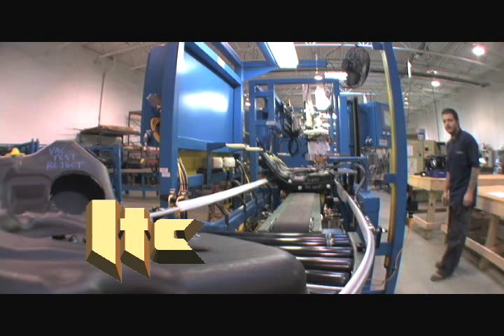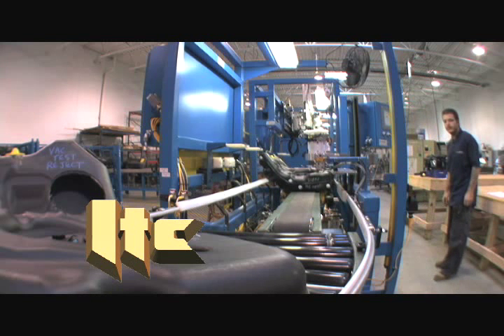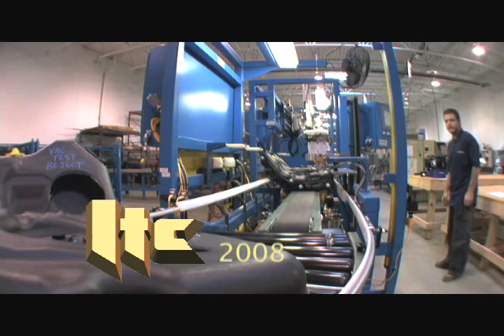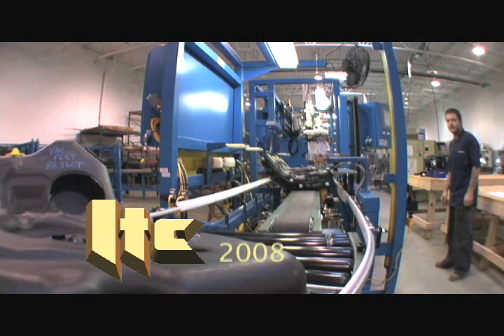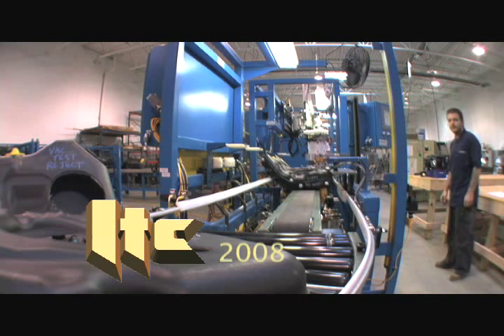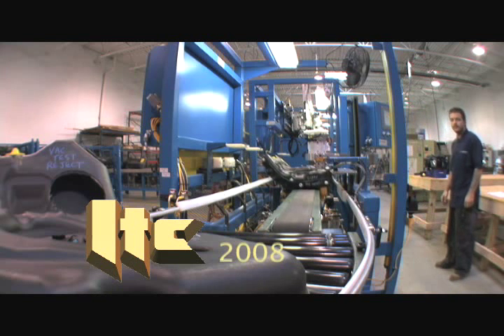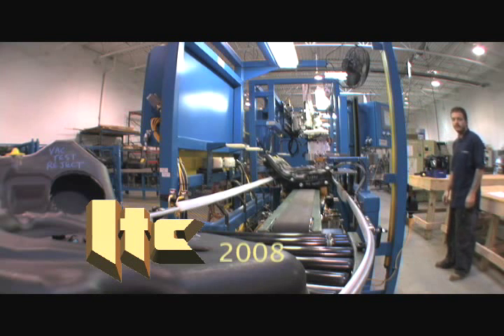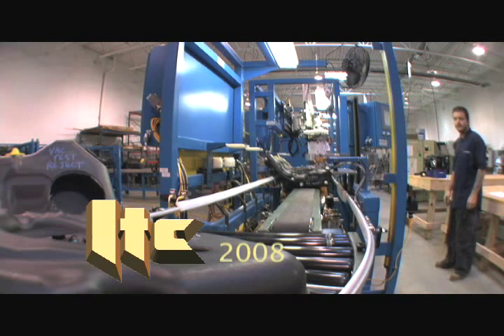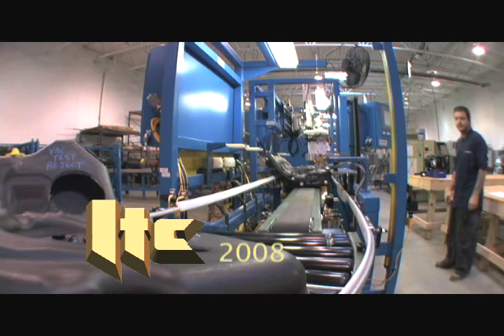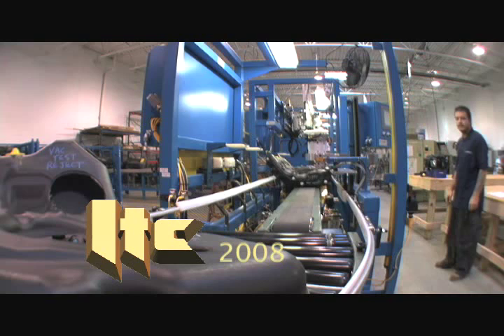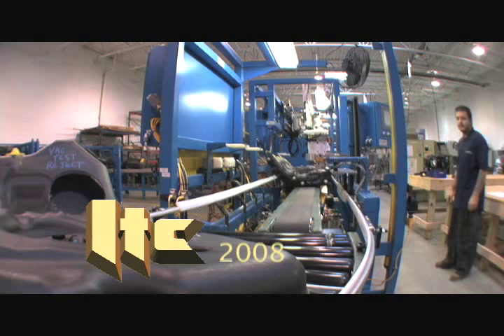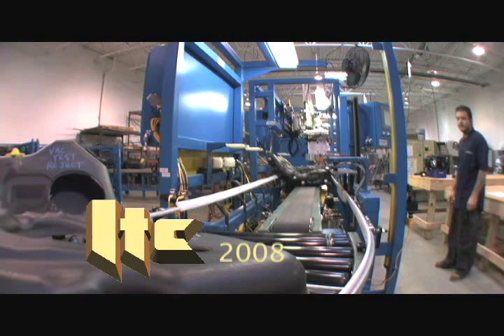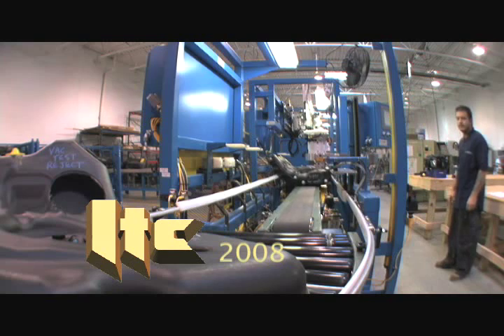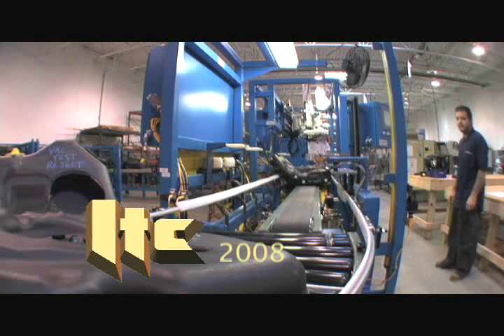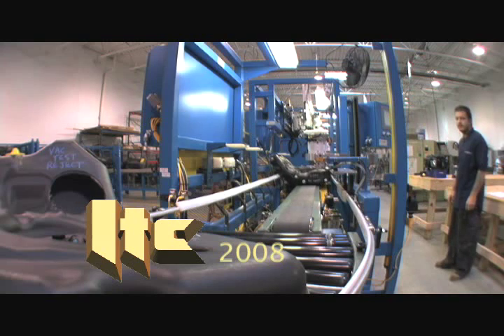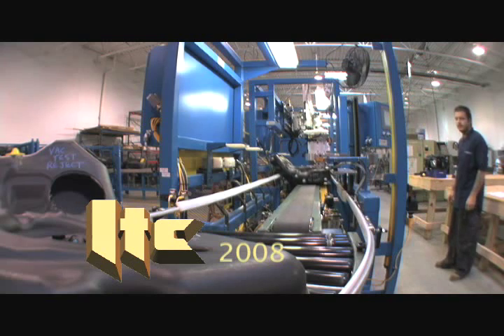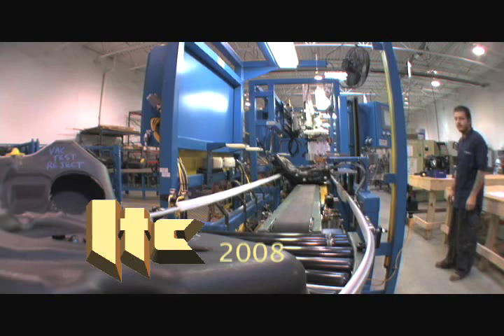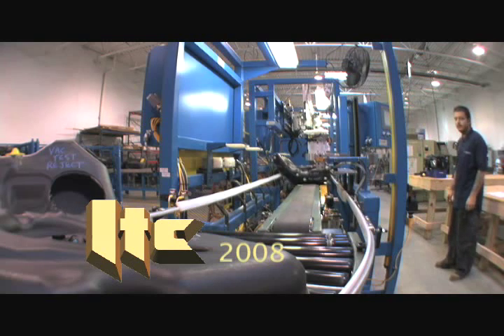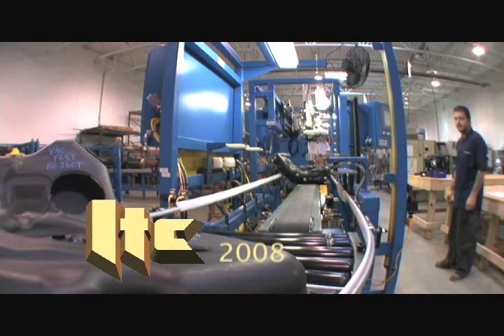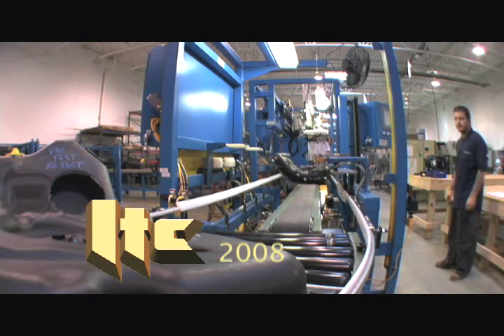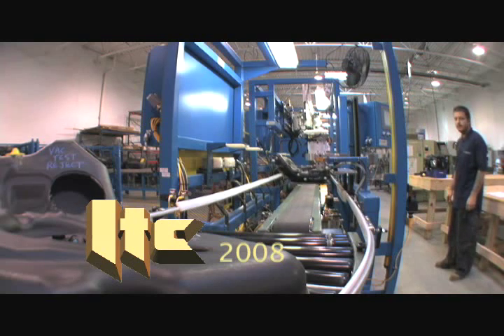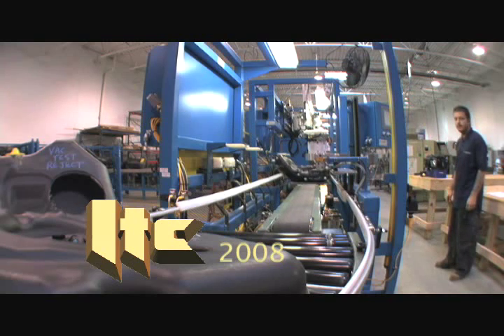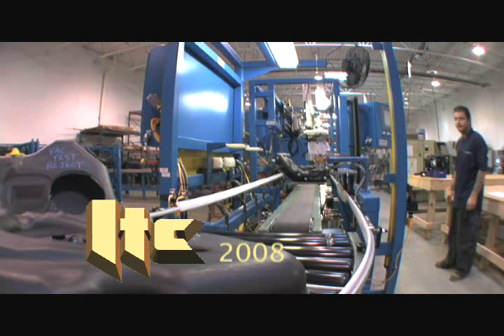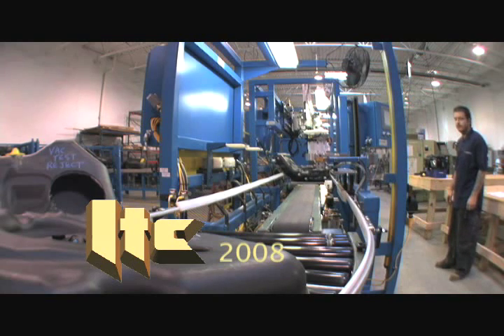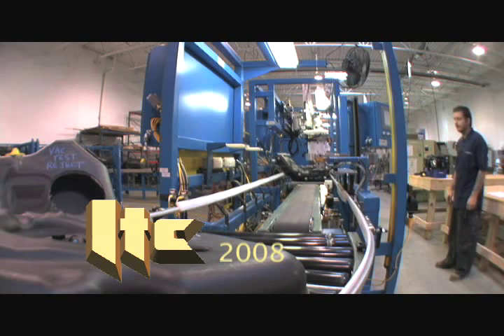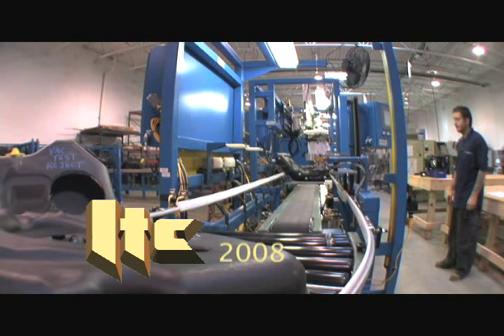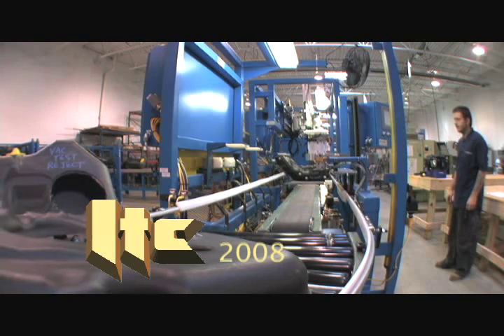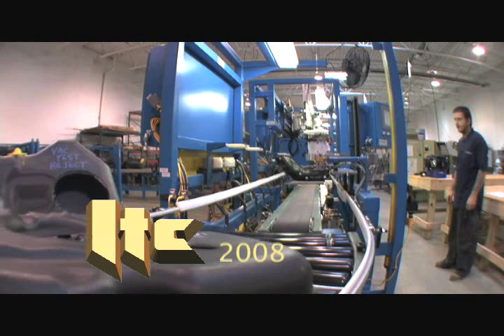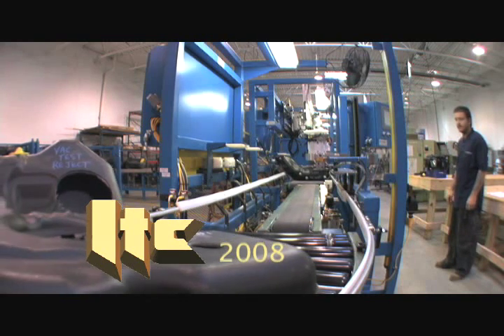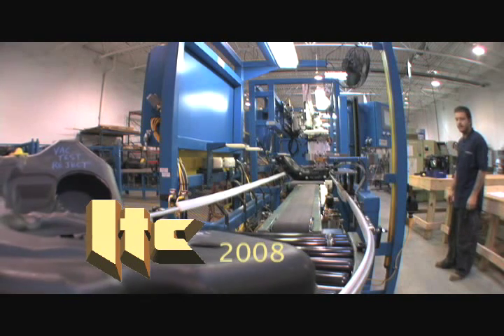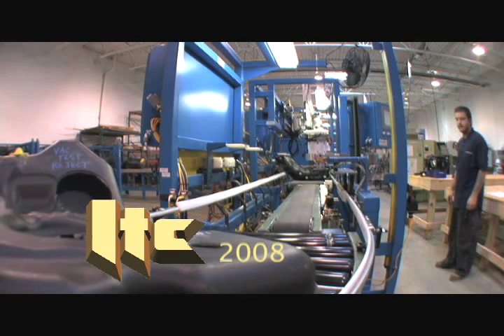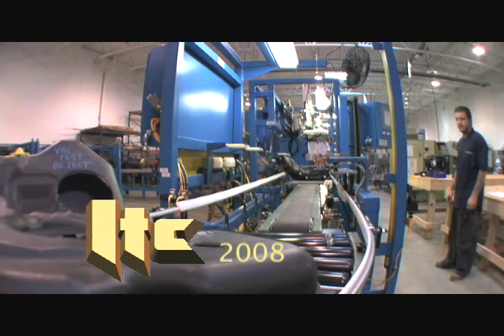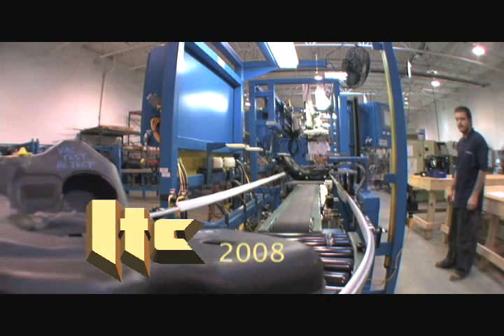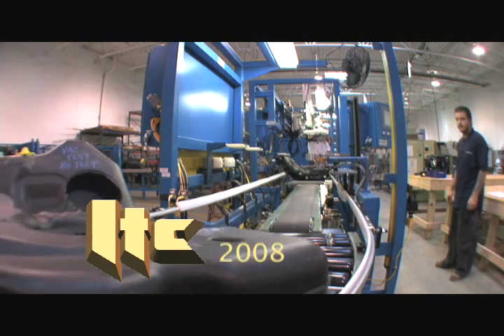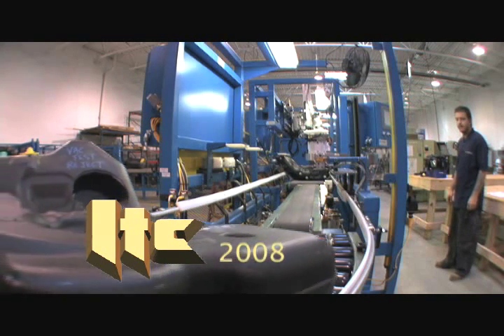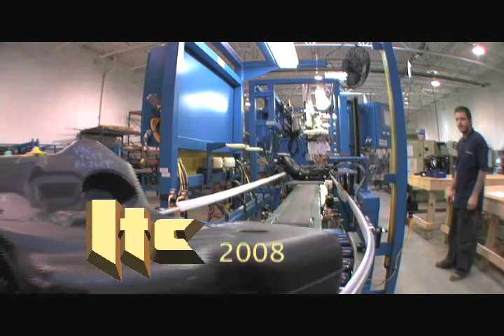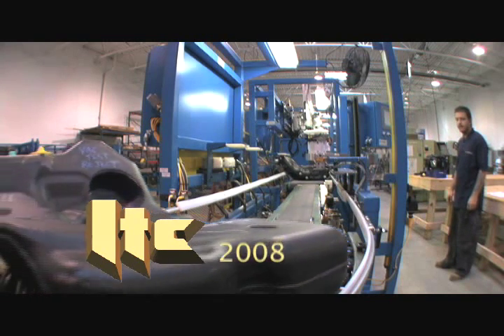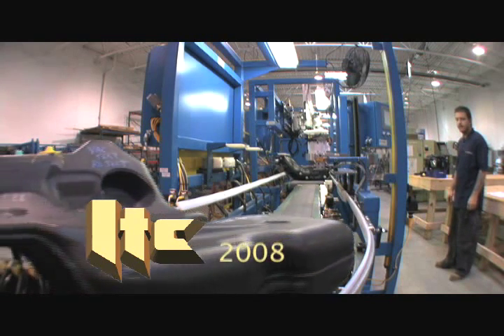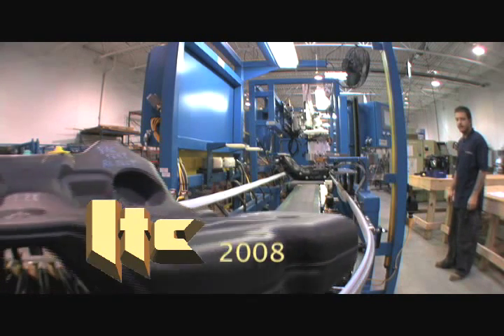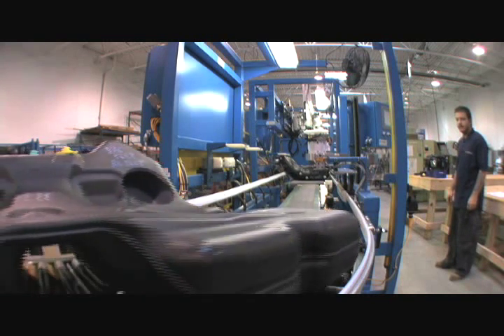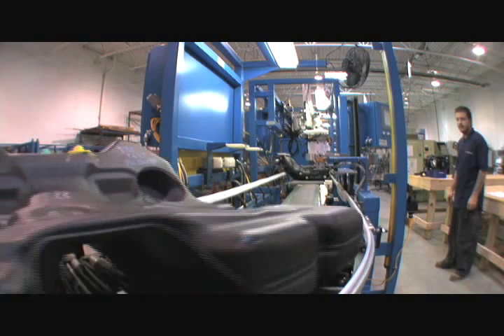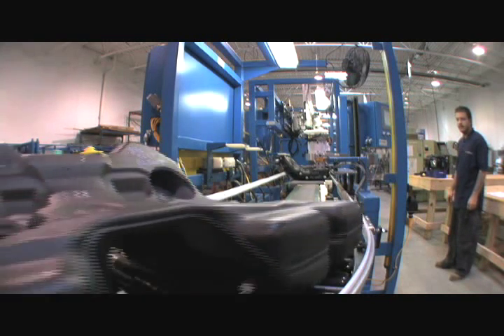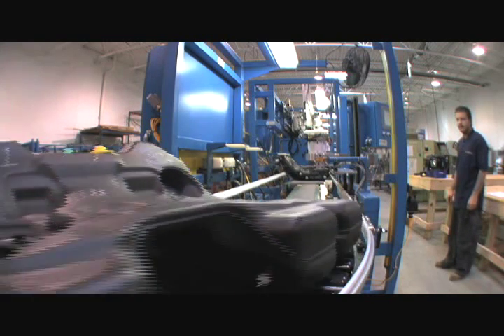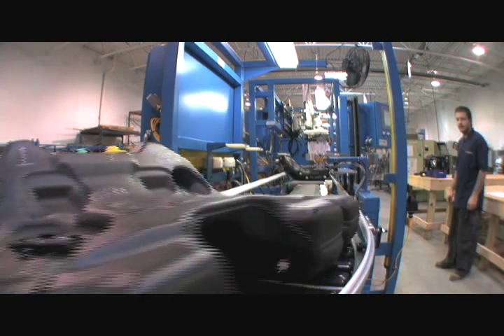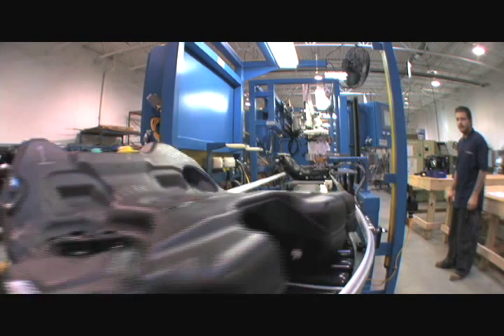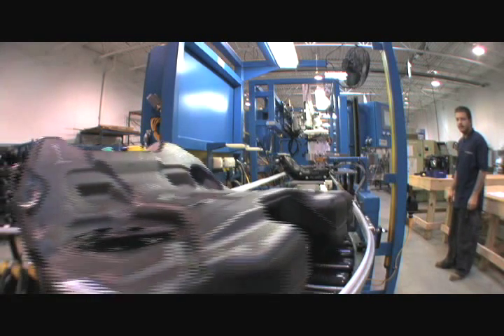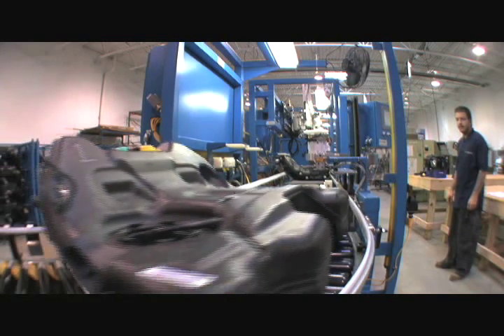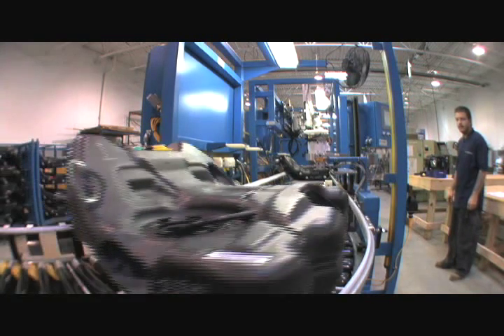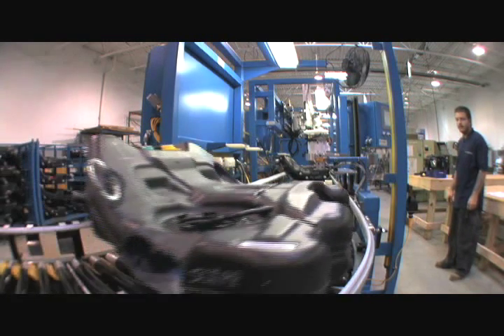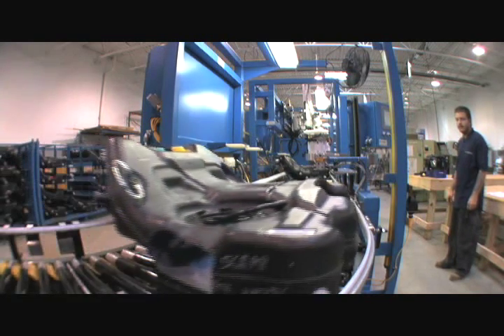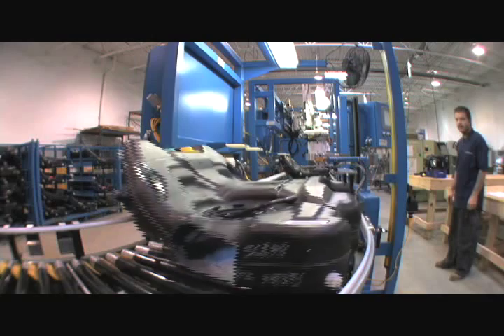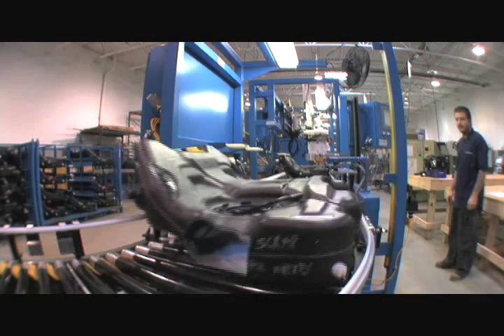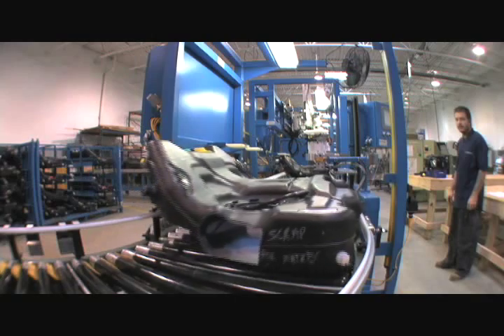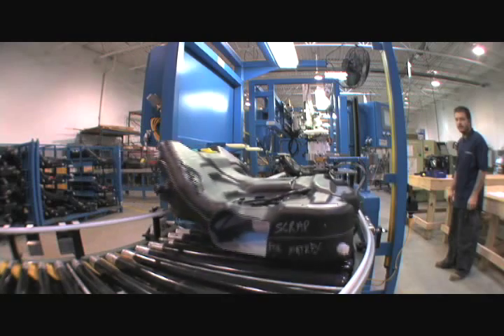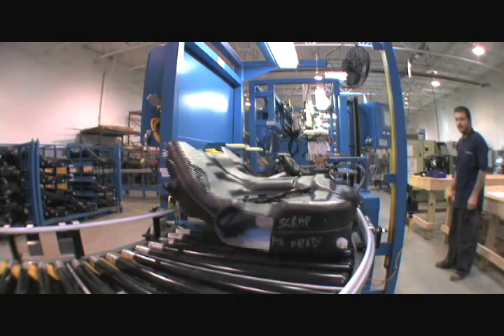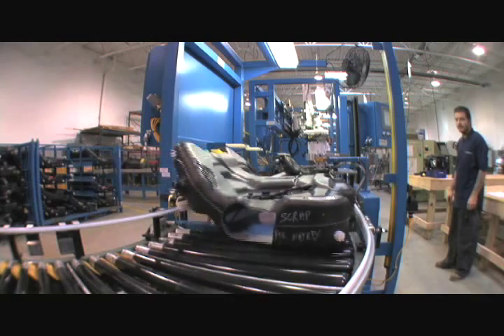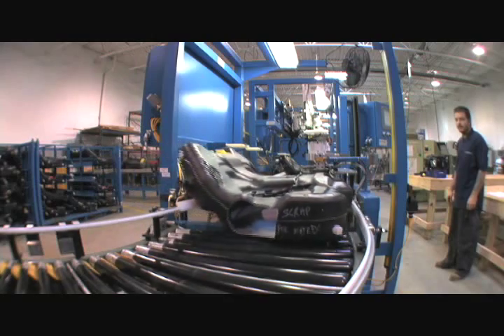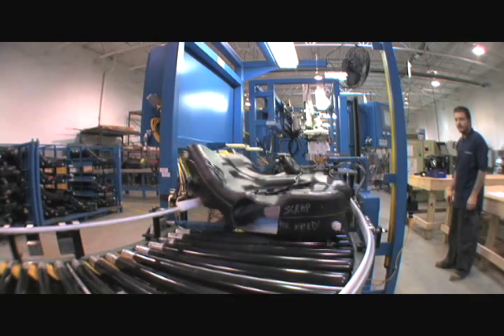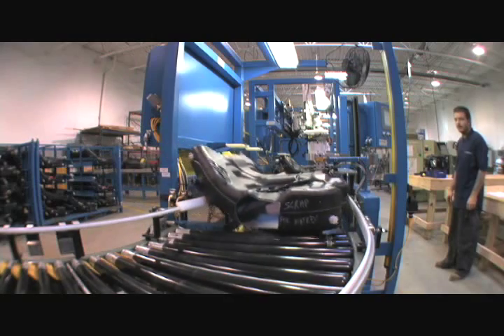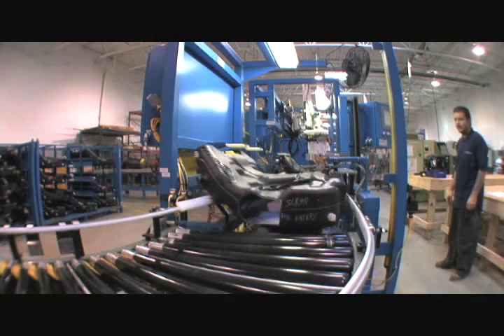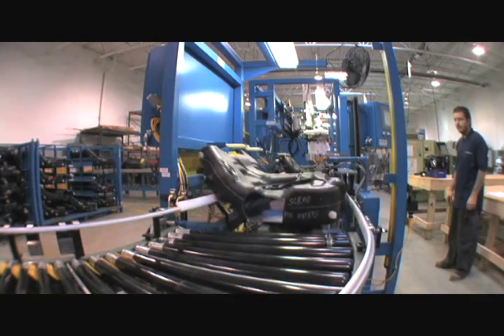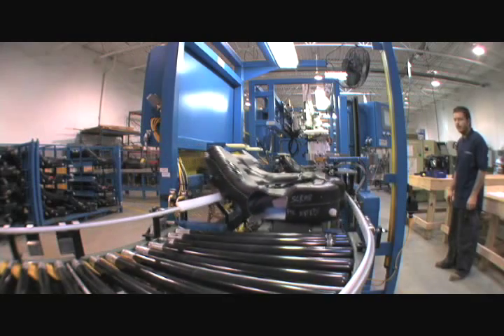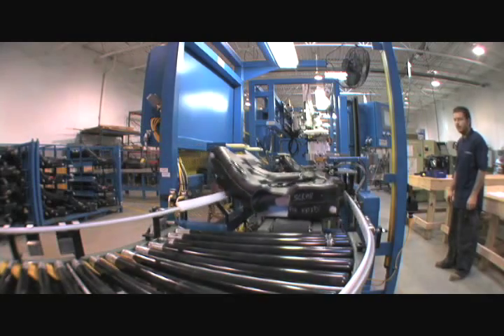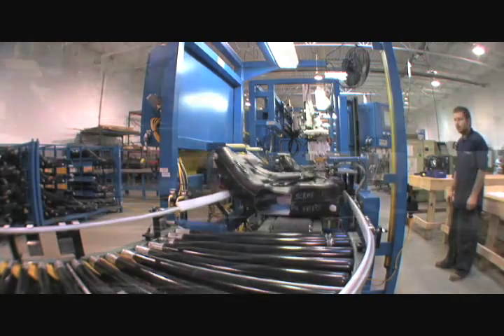This manual assembly station is part of a complete system that ITC designed and built for a tier 1 supplier of blow molded fuel tanks.